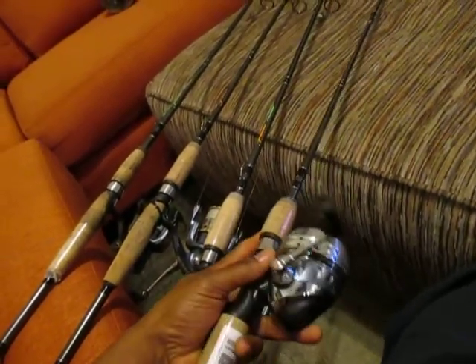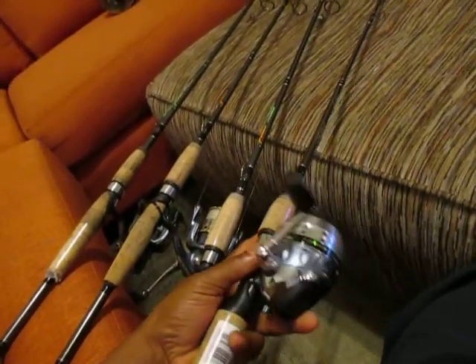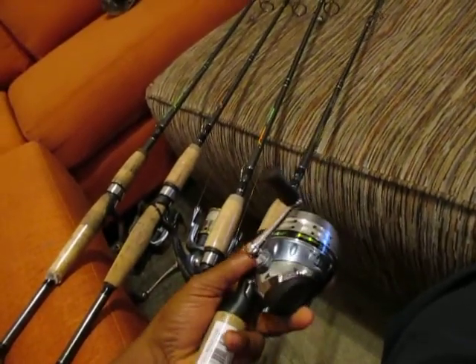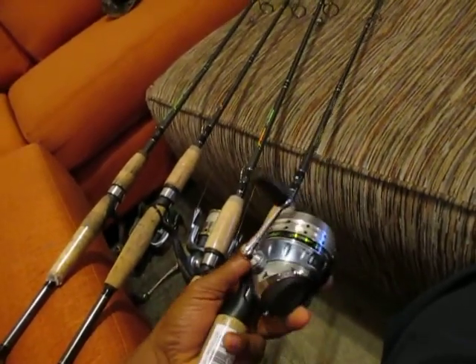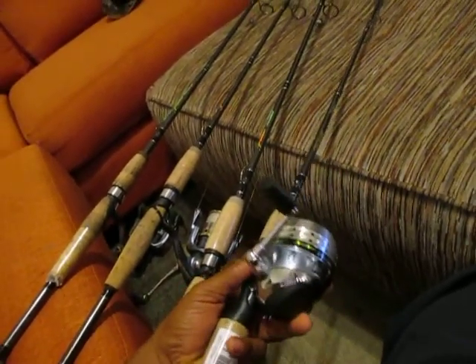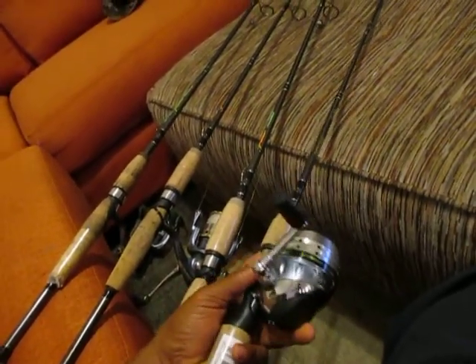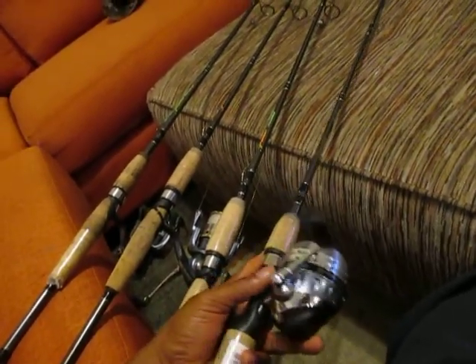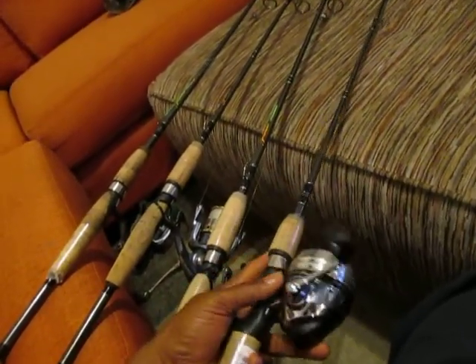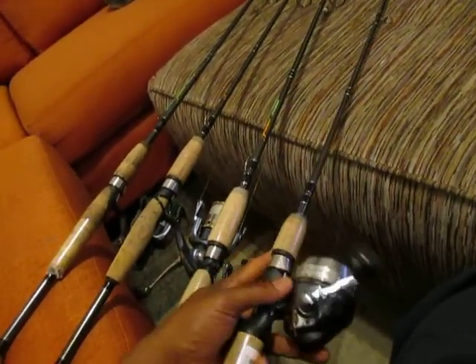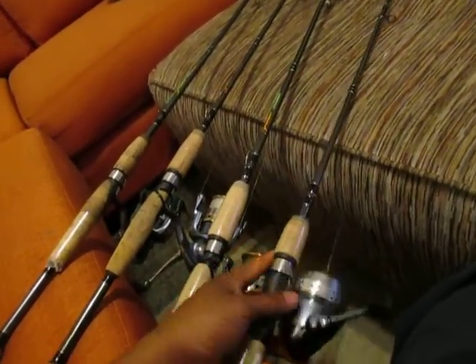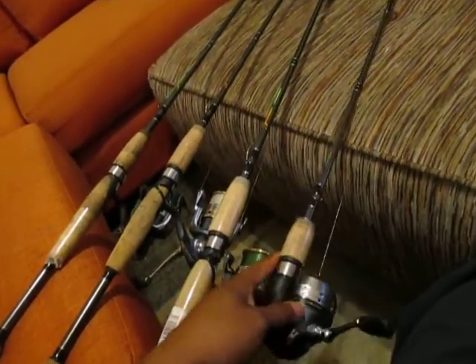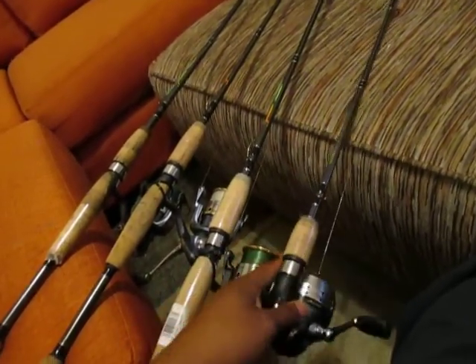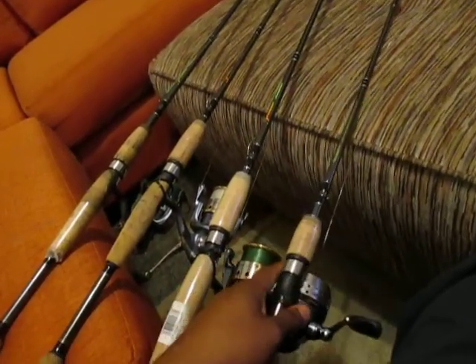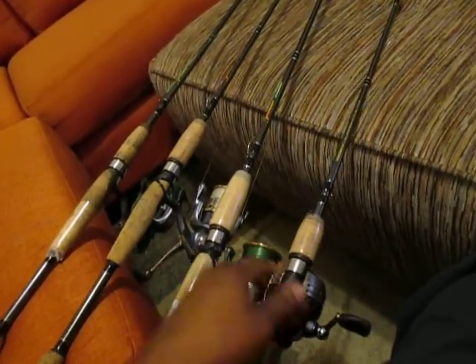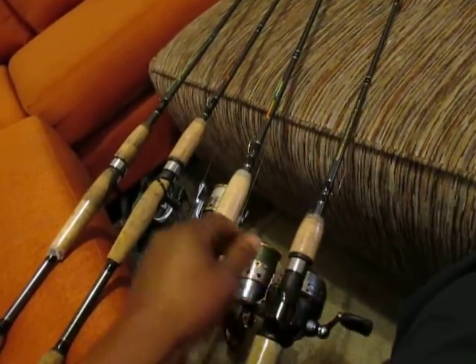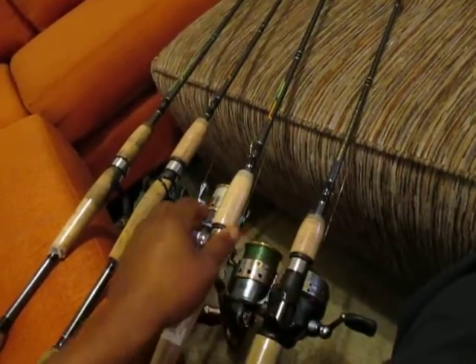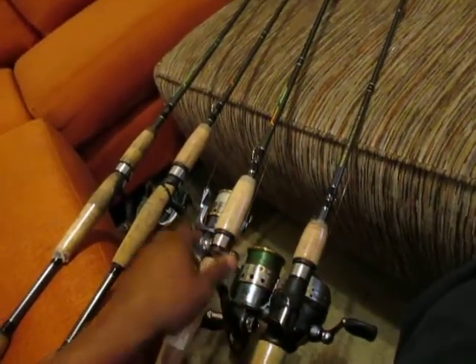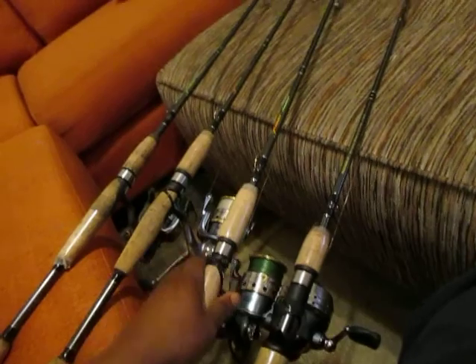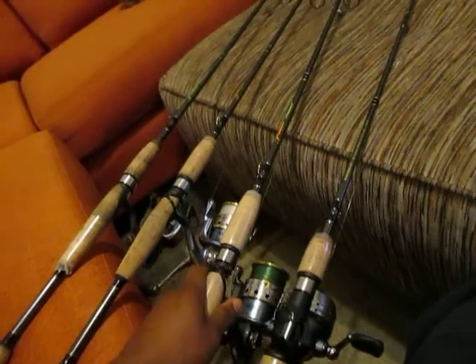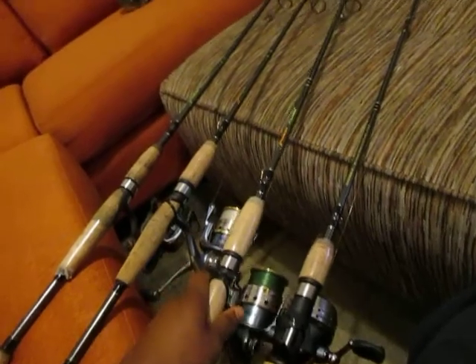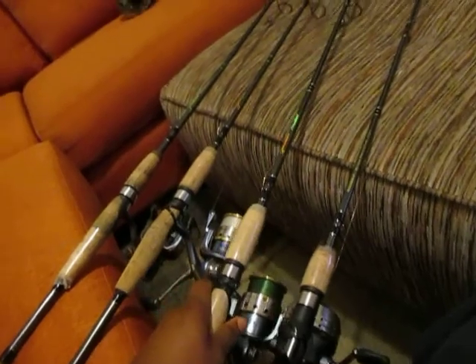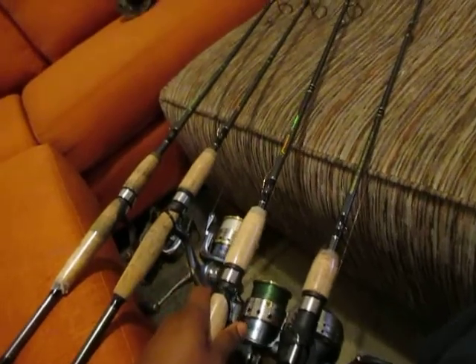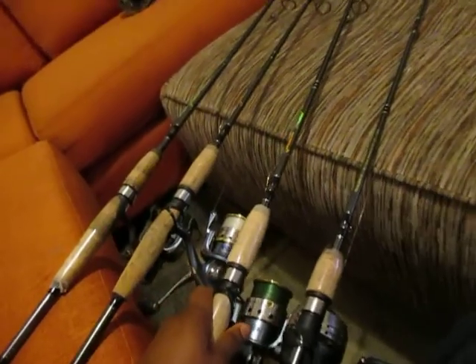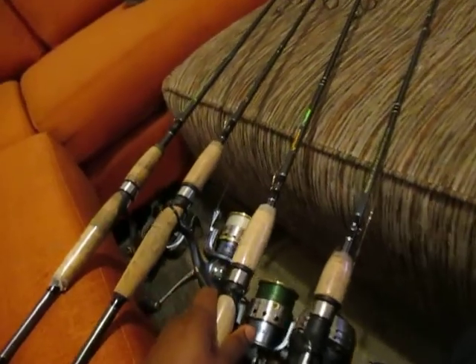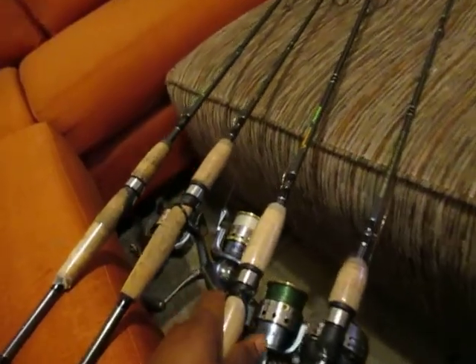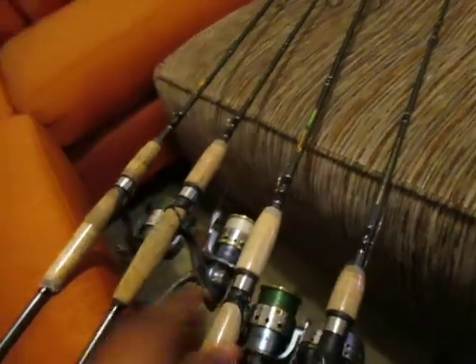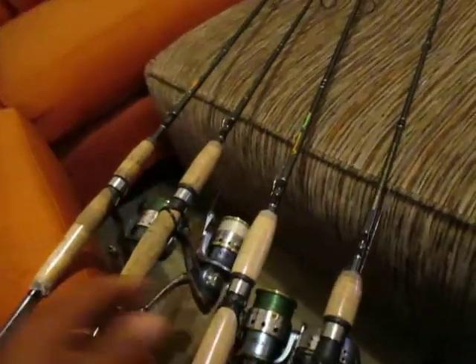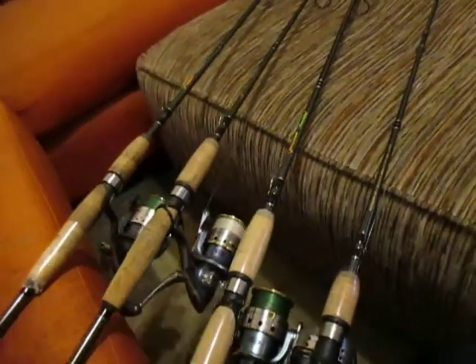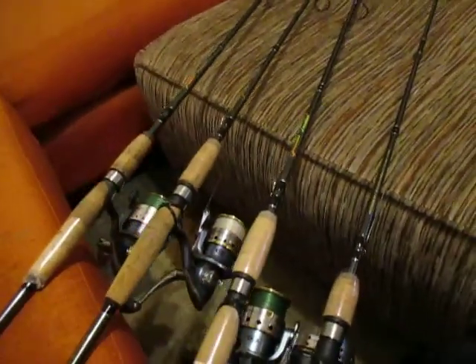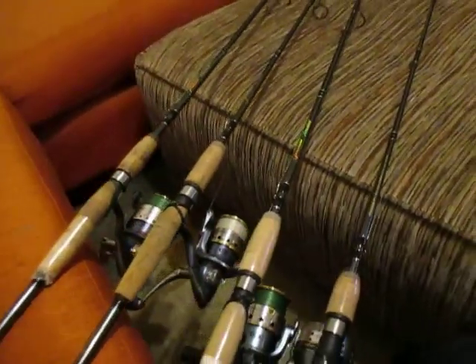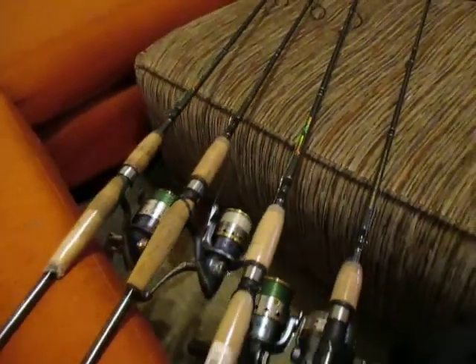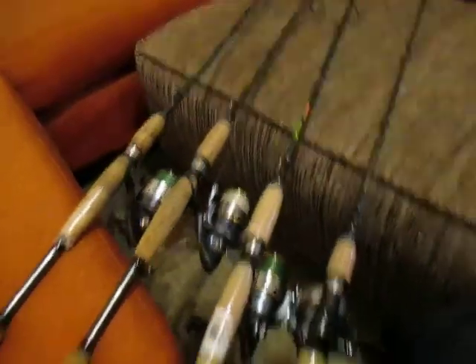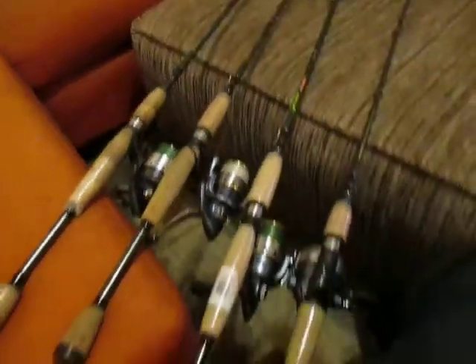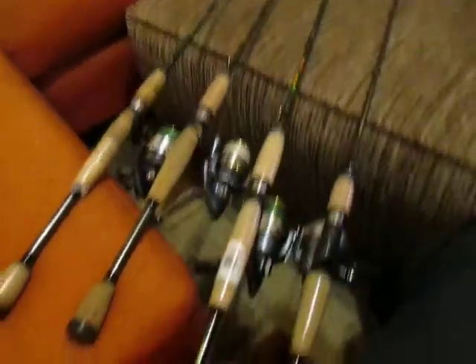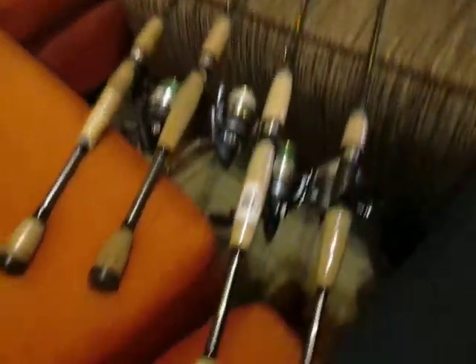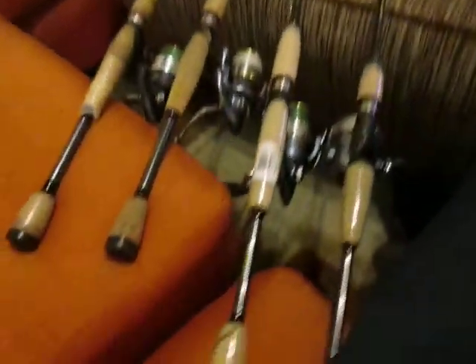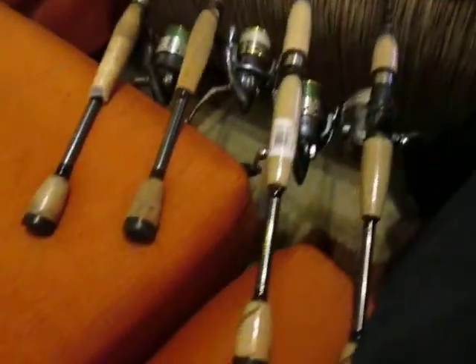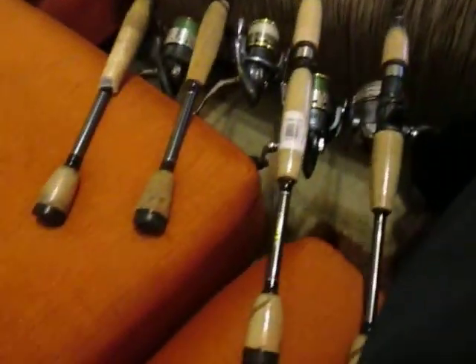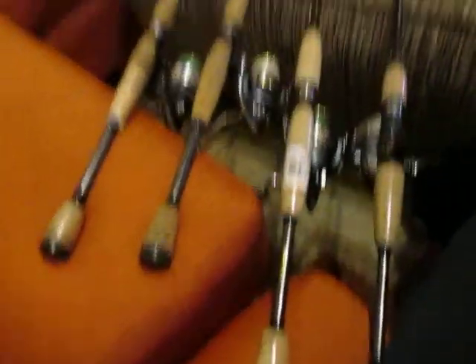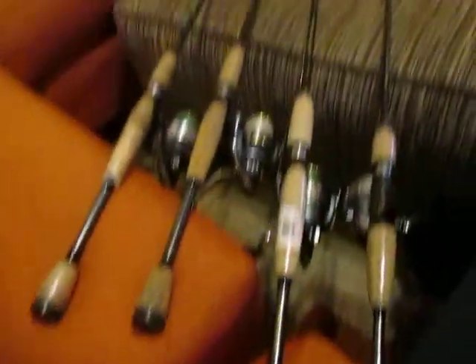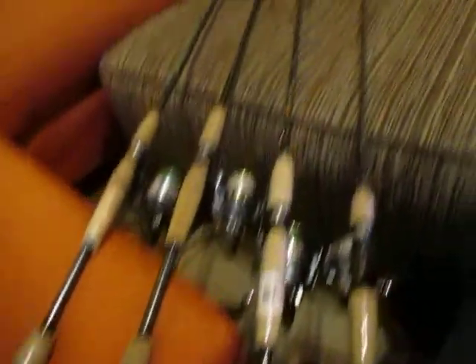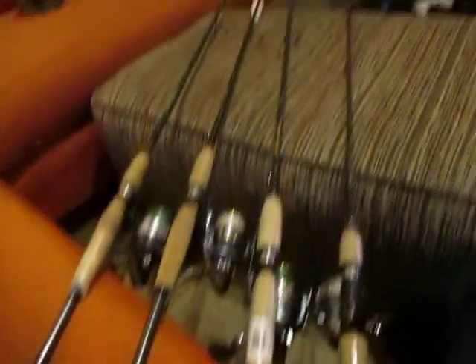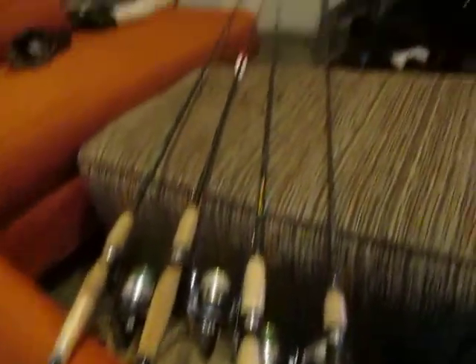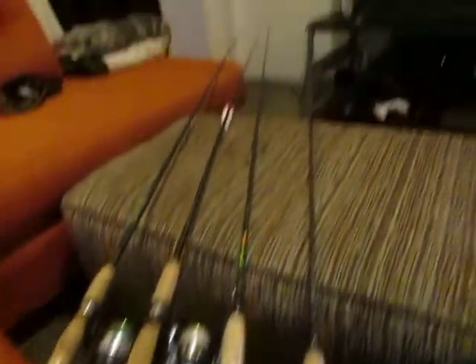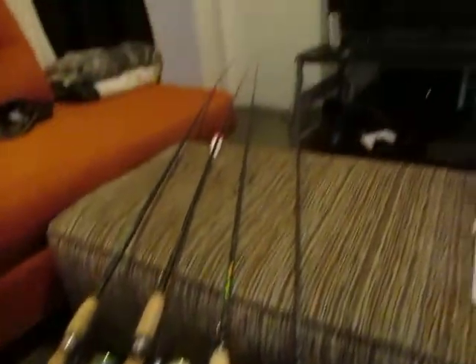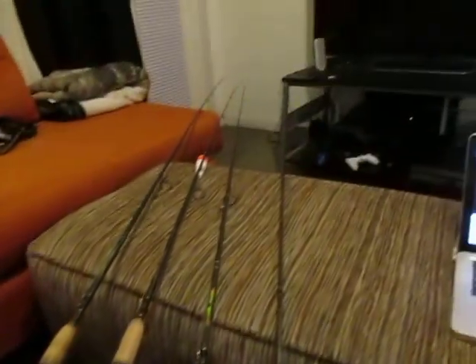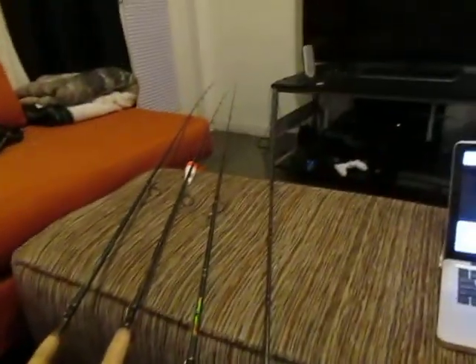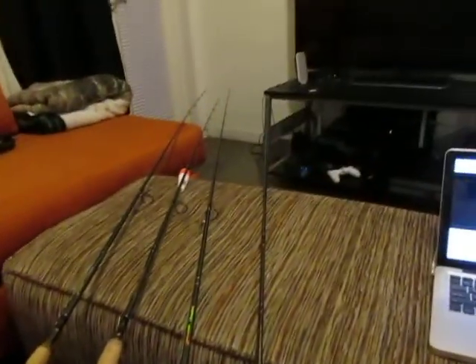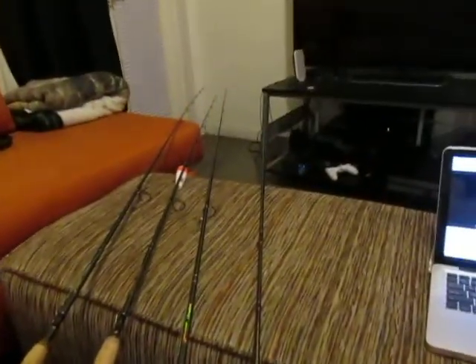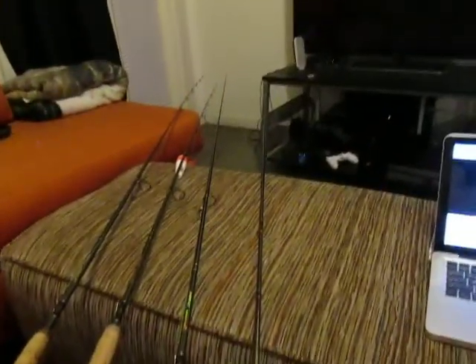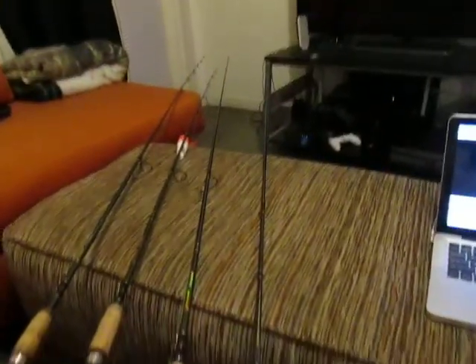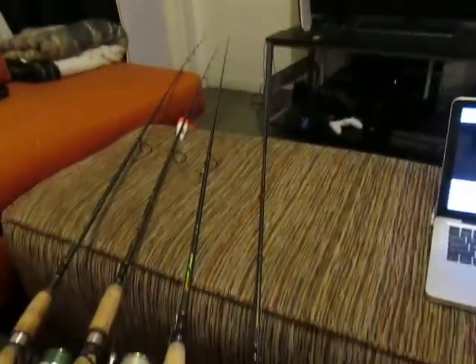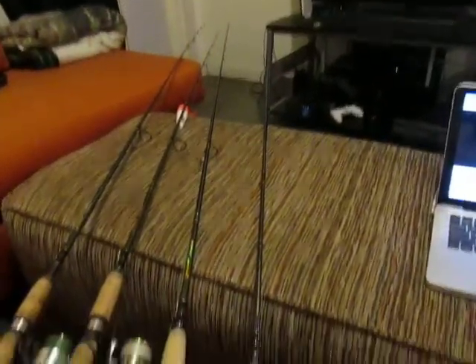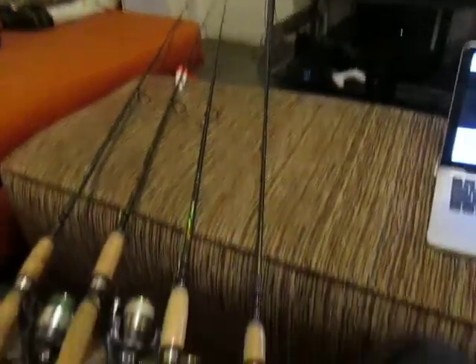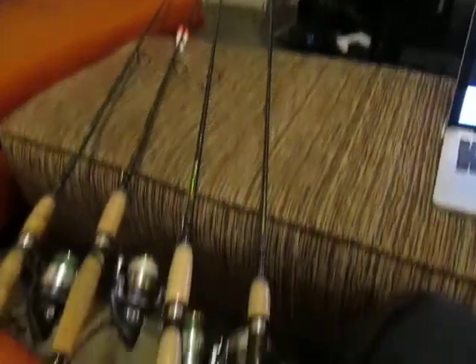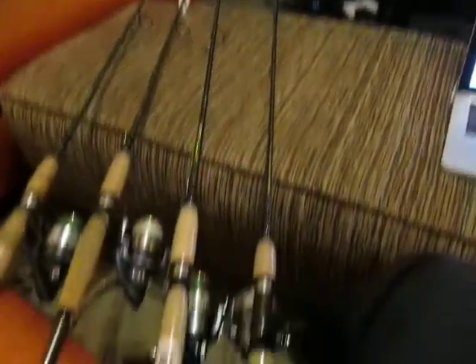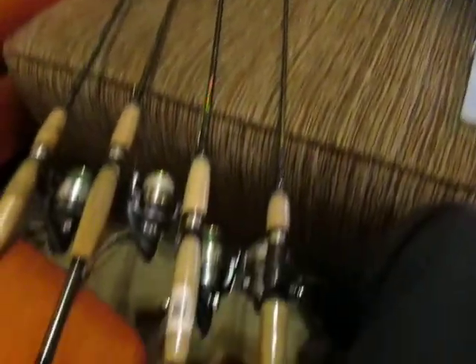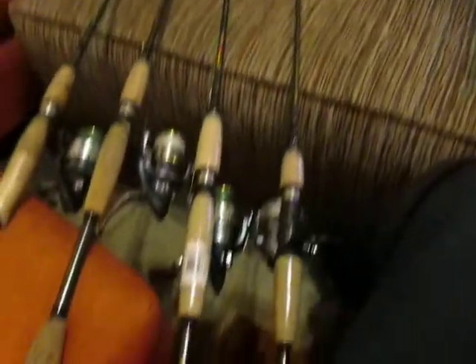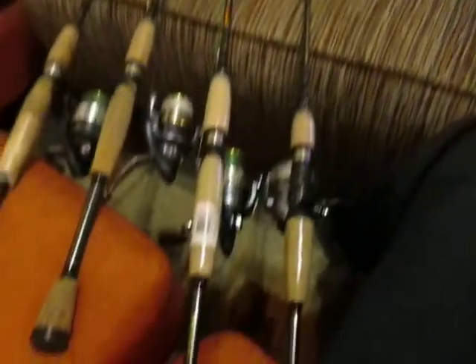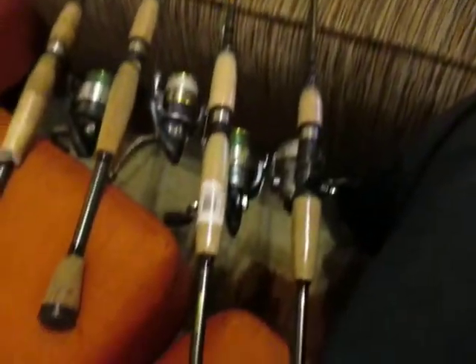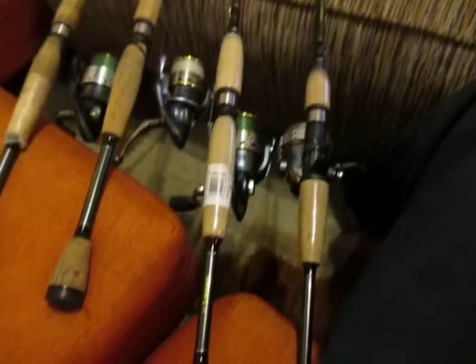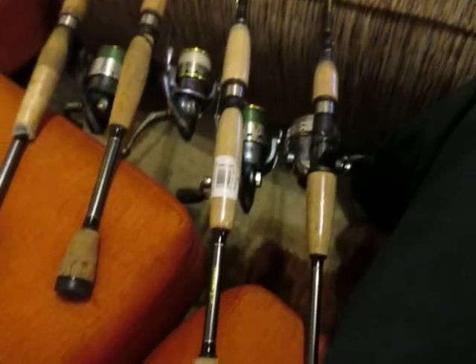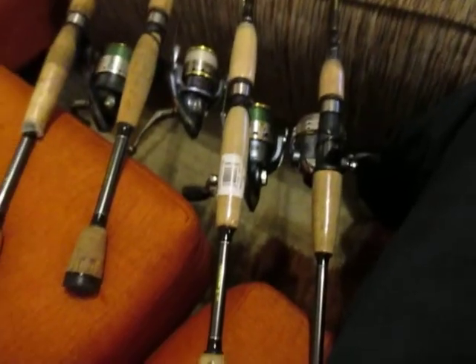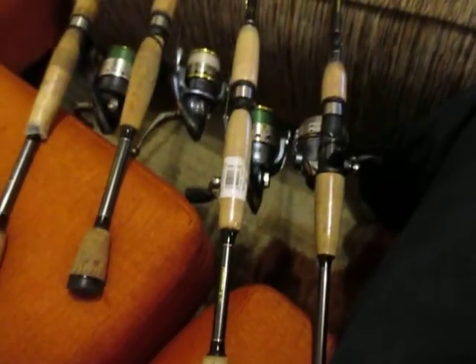So this is my collection, and when I go on my boat, I'm bringing all four of them with me.